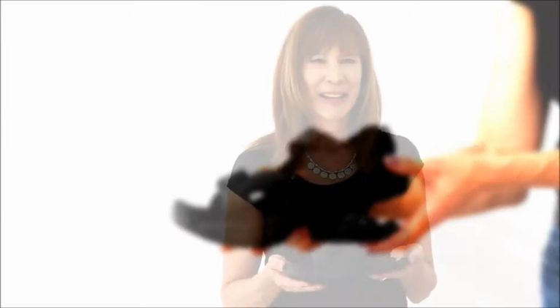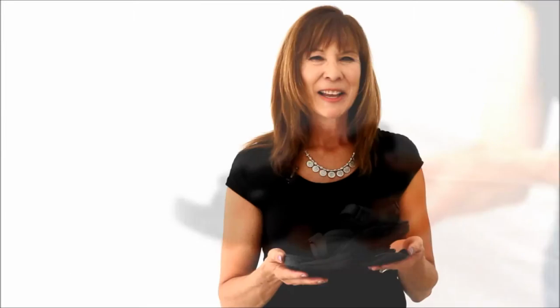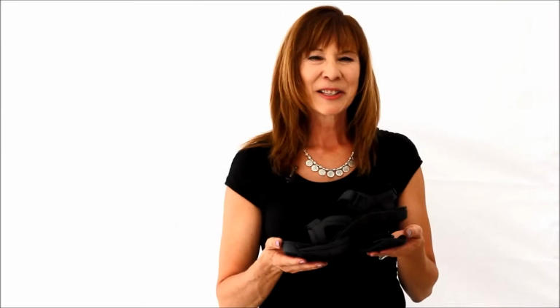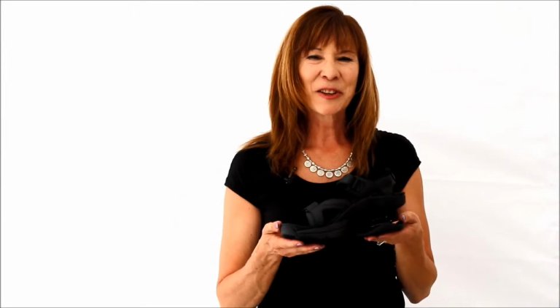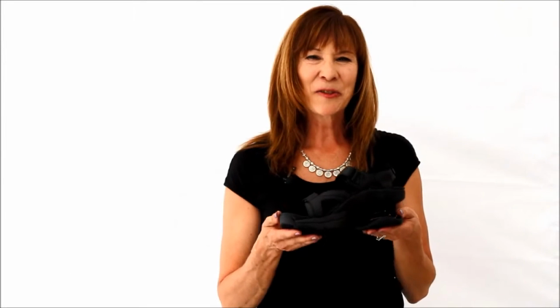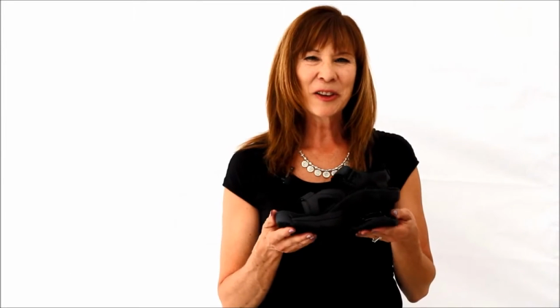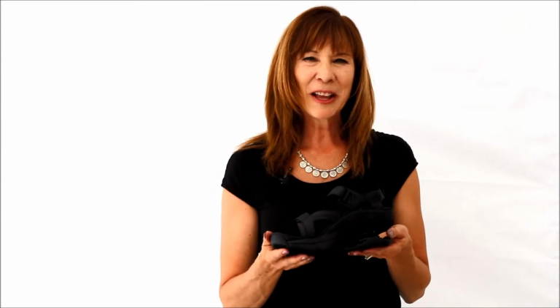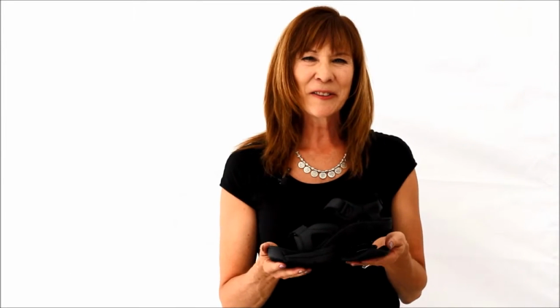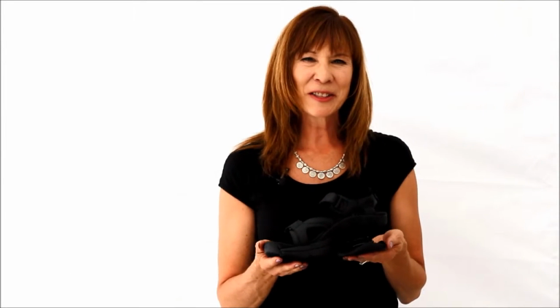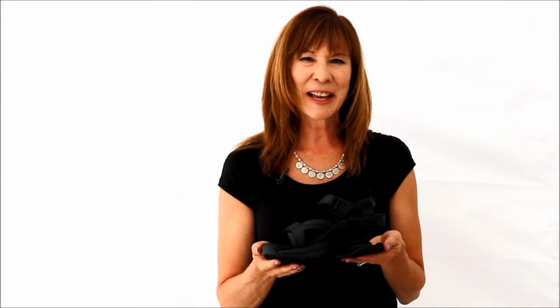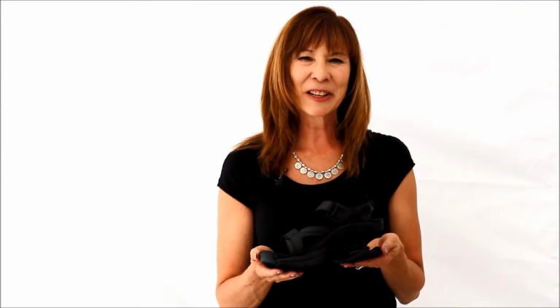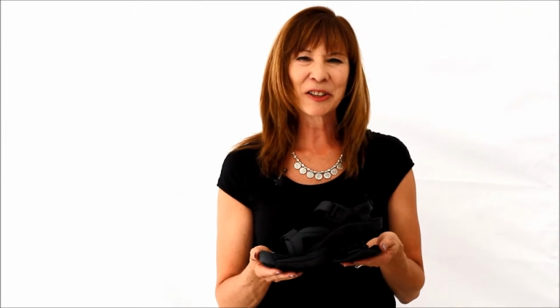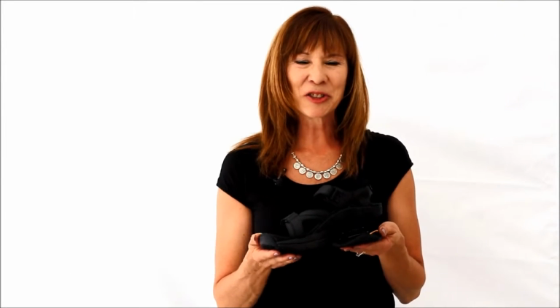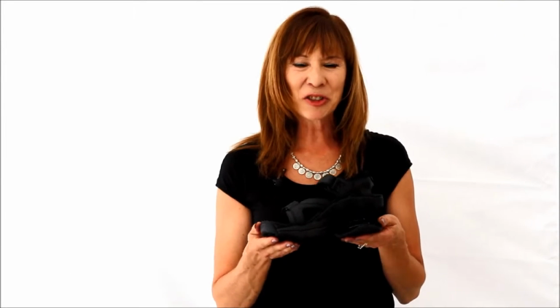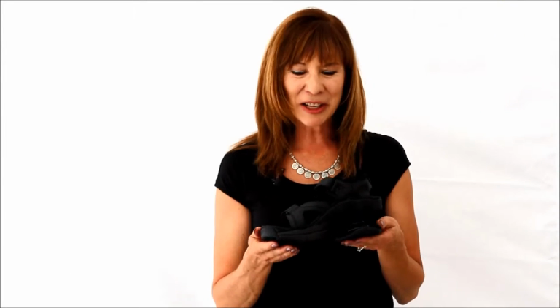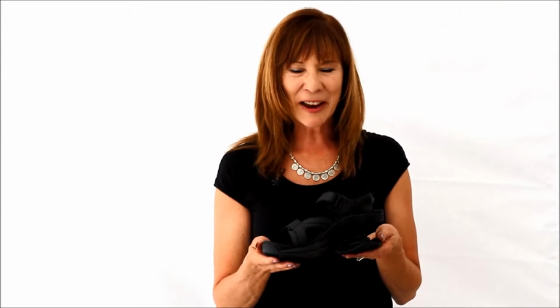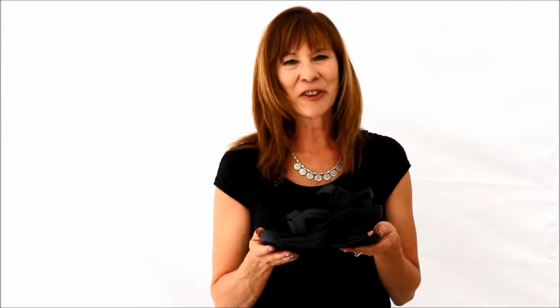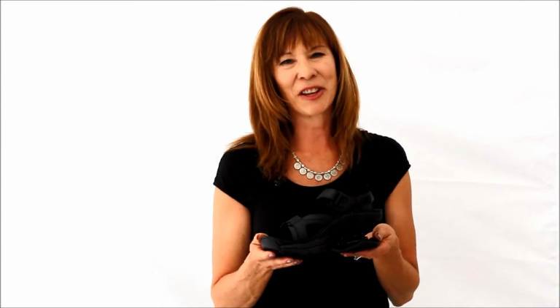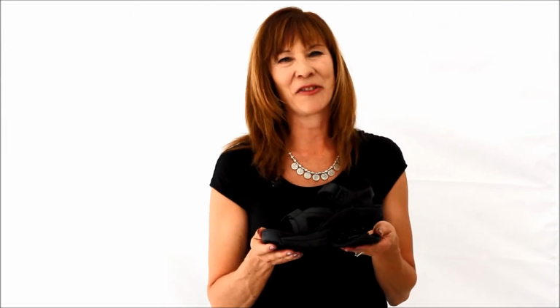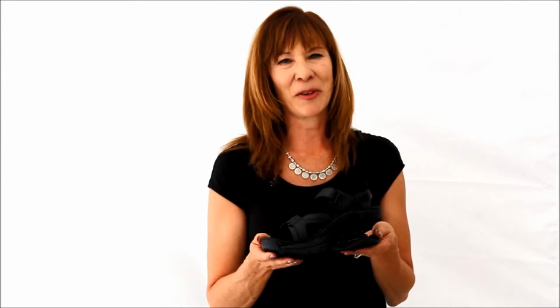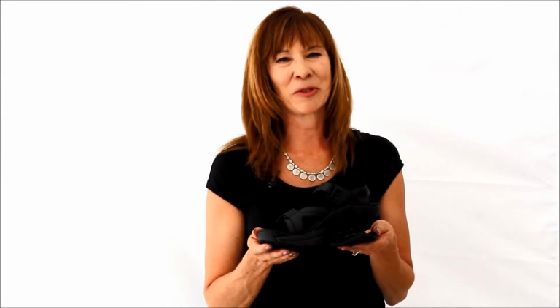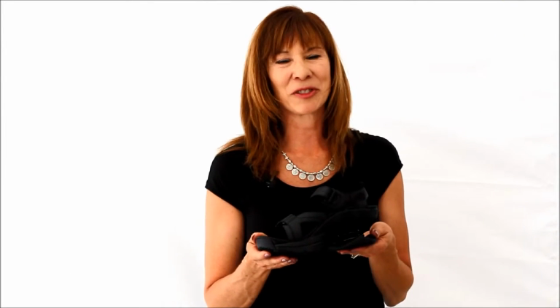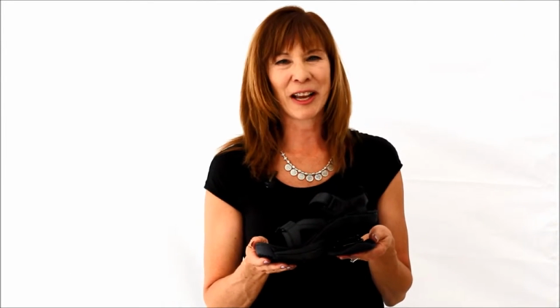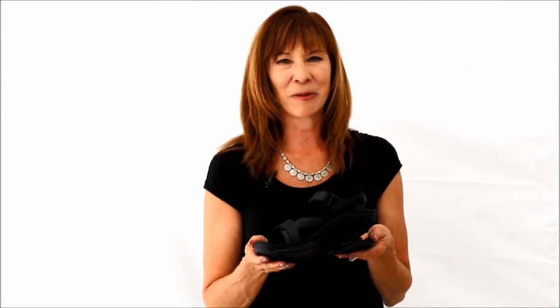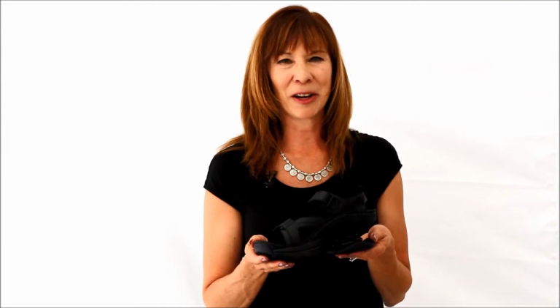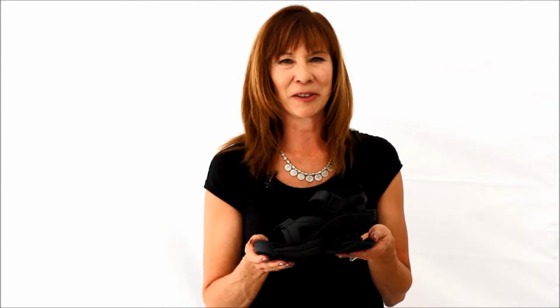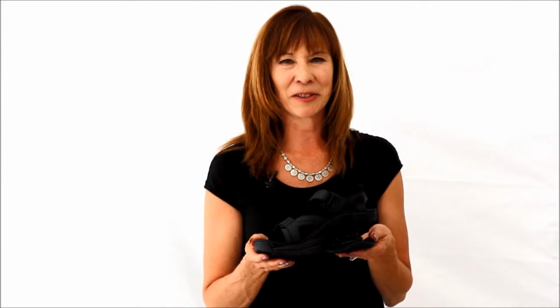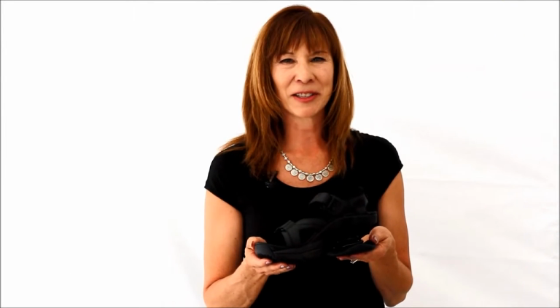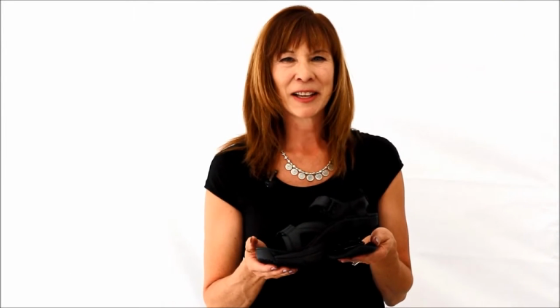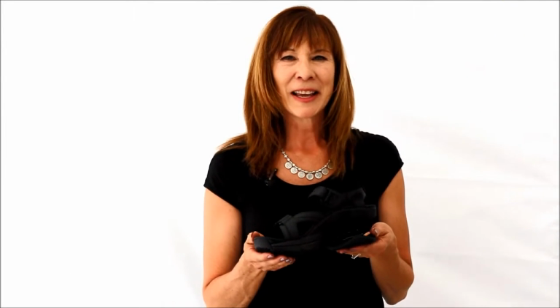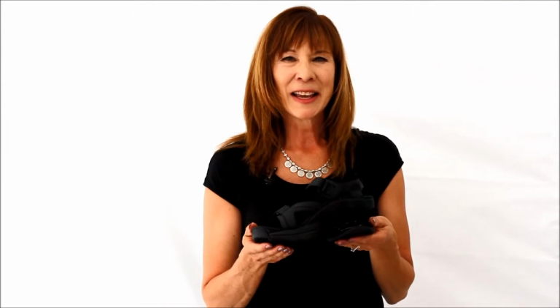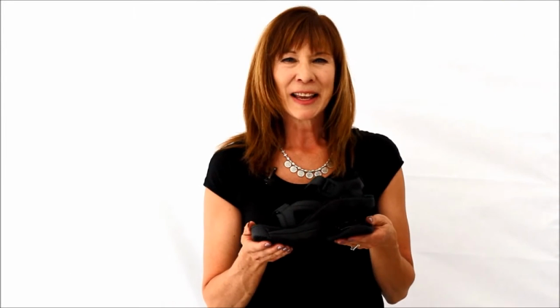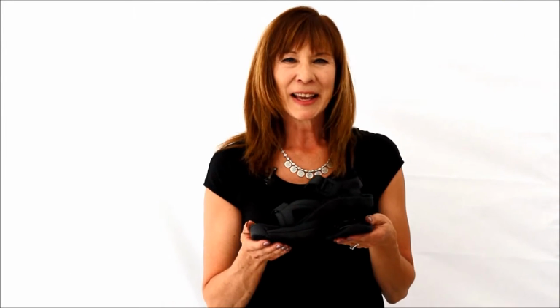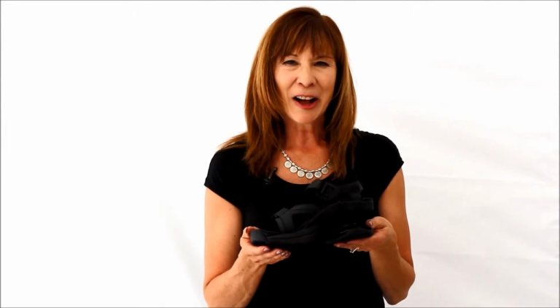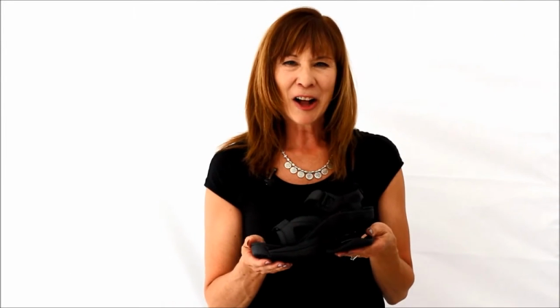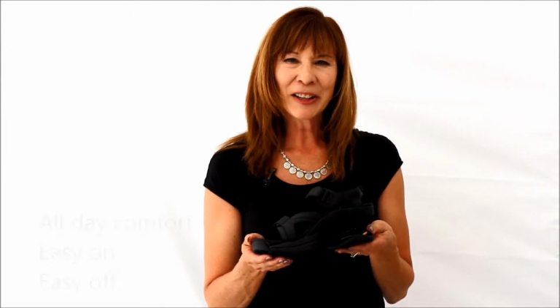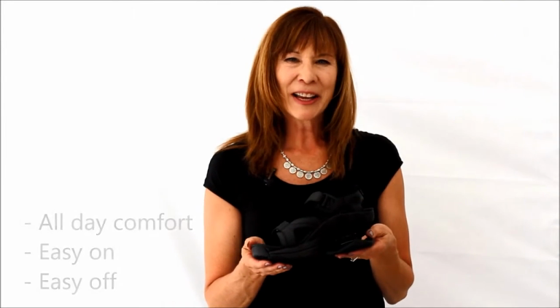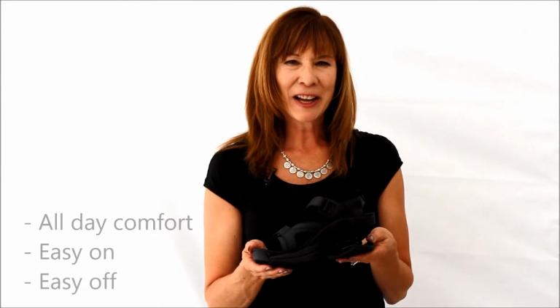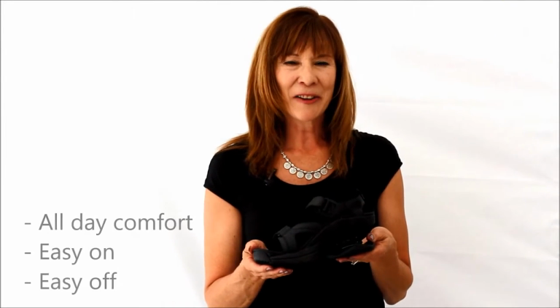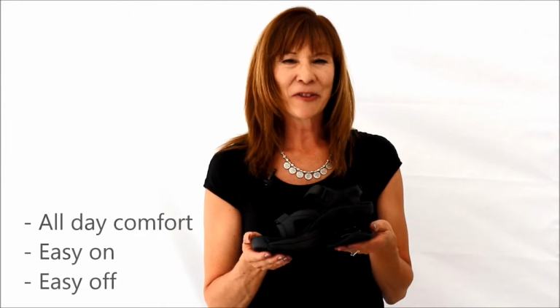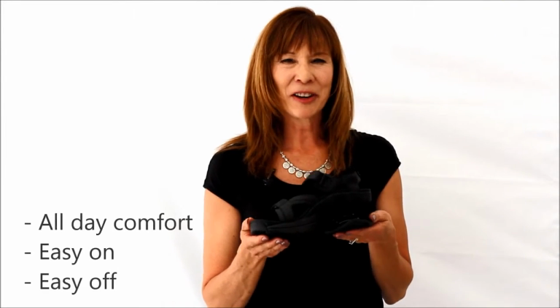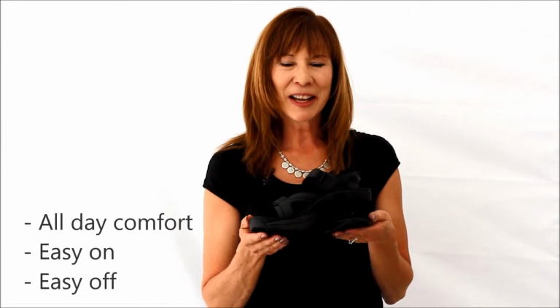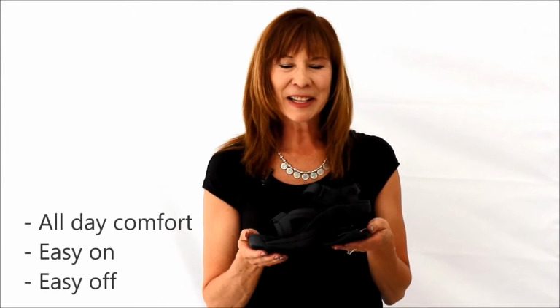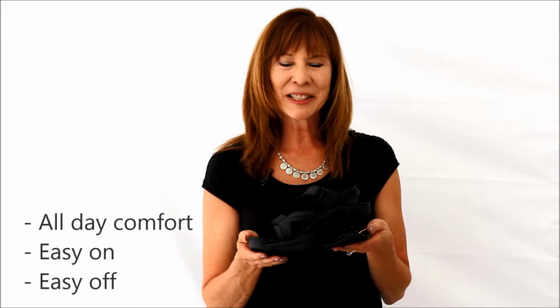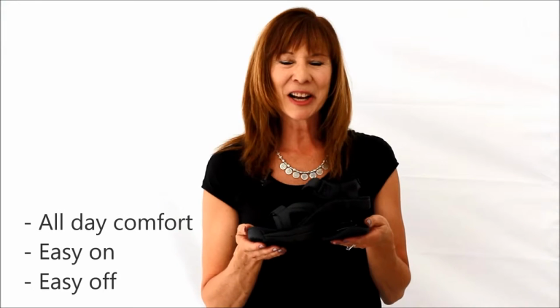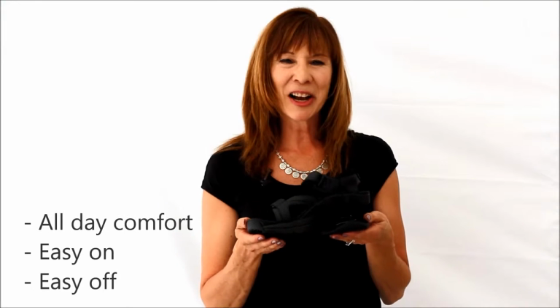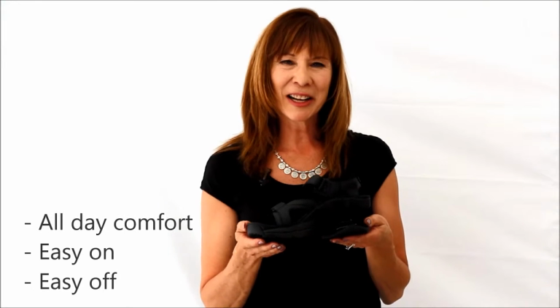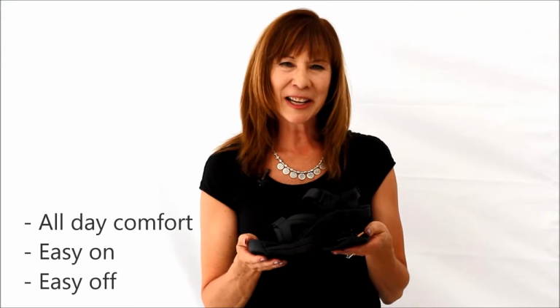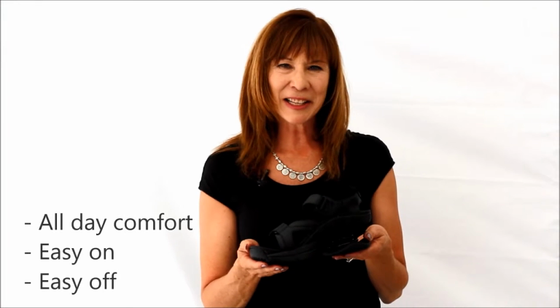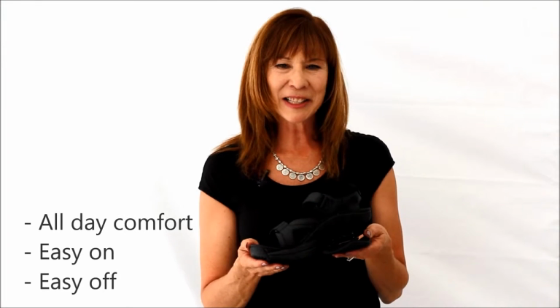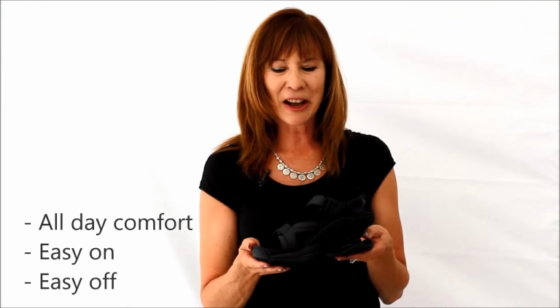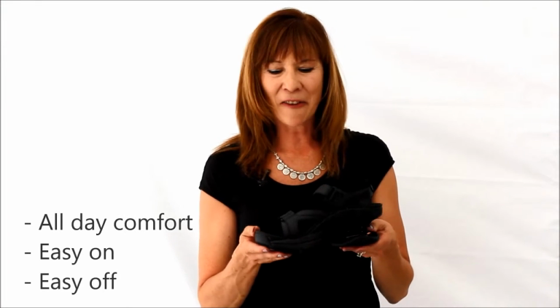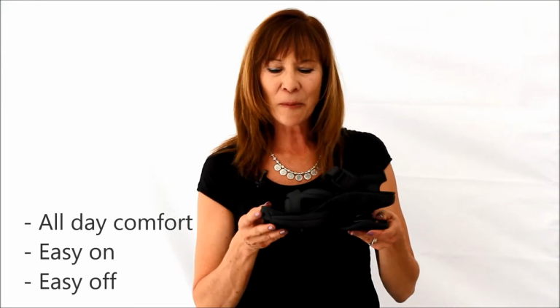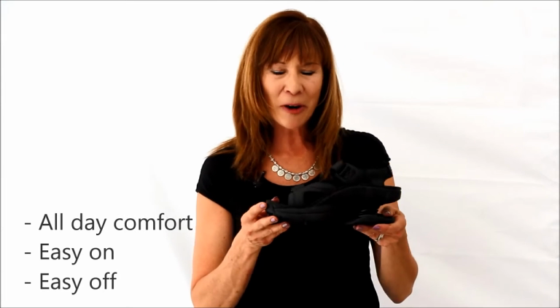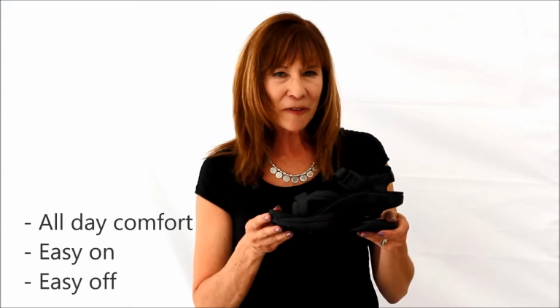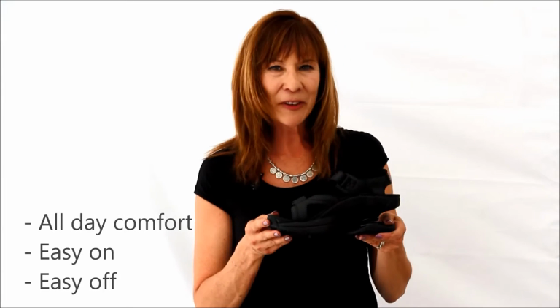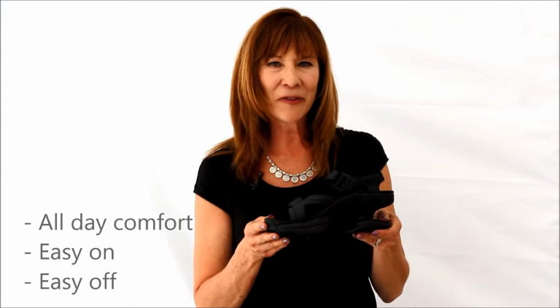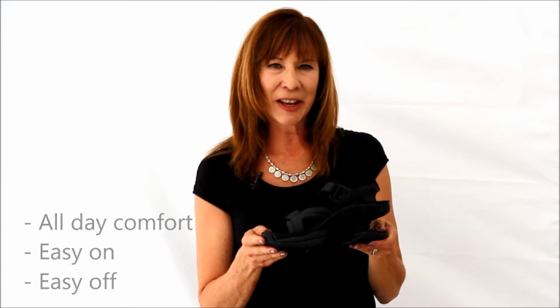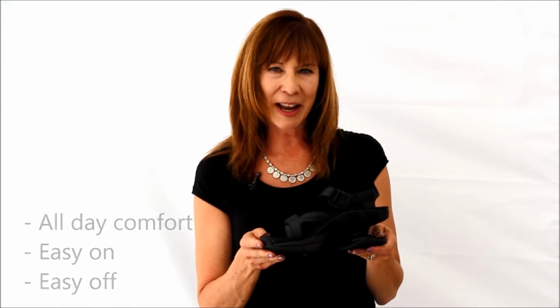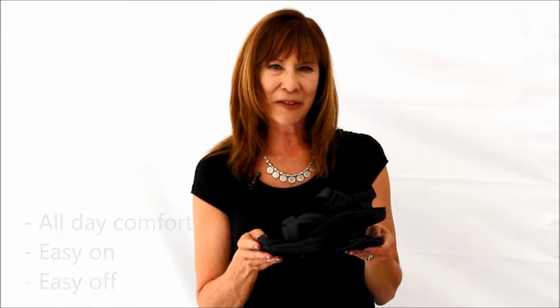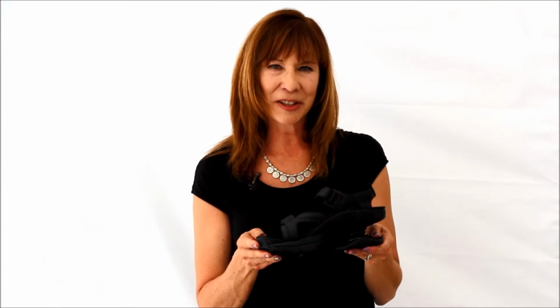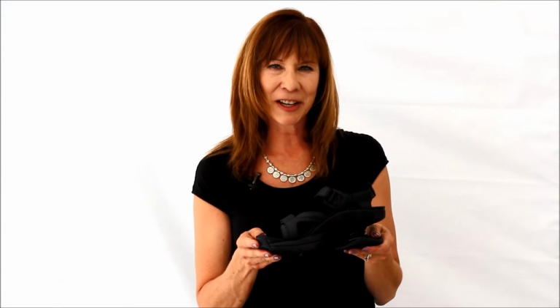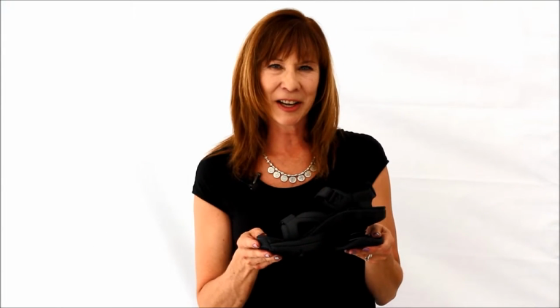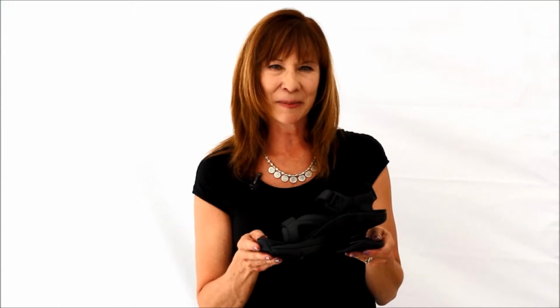So if you love sandals, you'll never give up your Sidewinders. All day comfort, easy on, easy off, perfect fit every time.